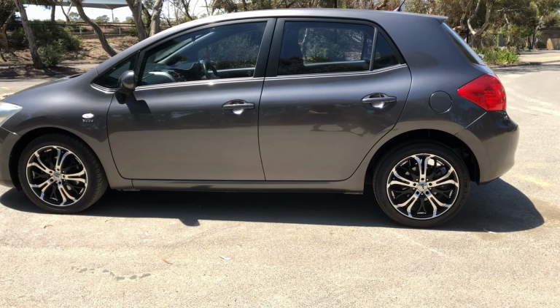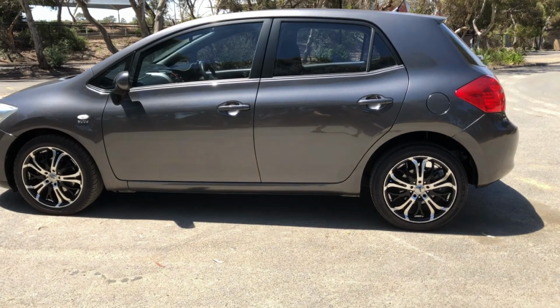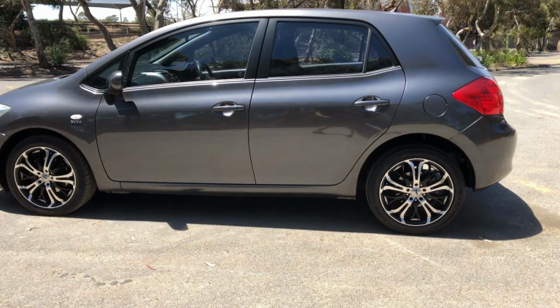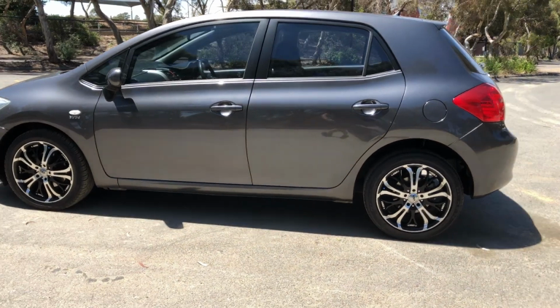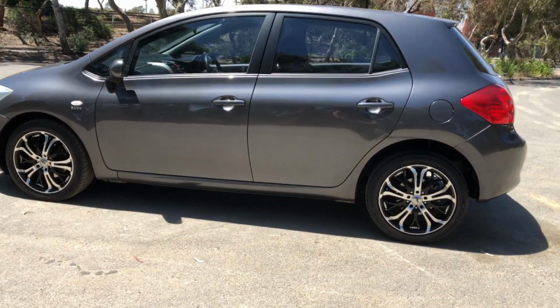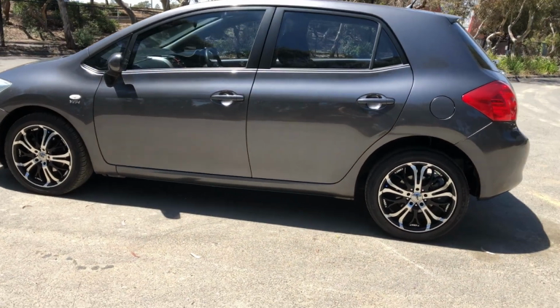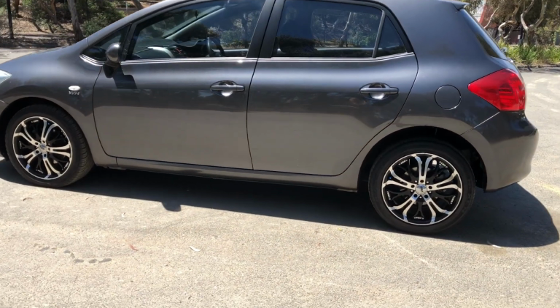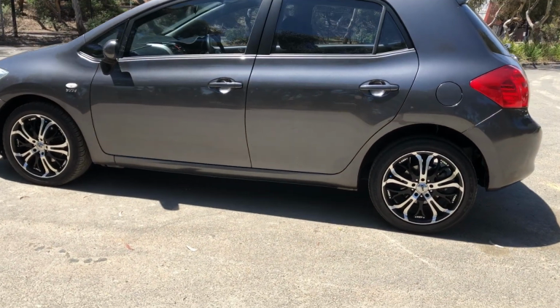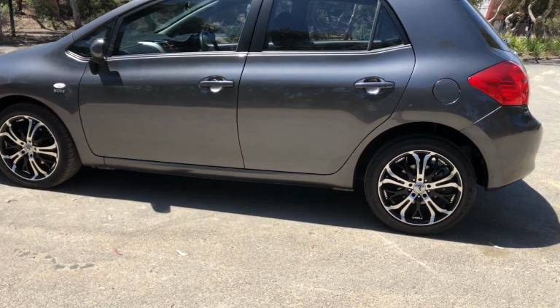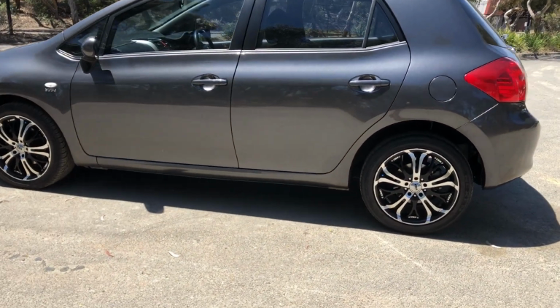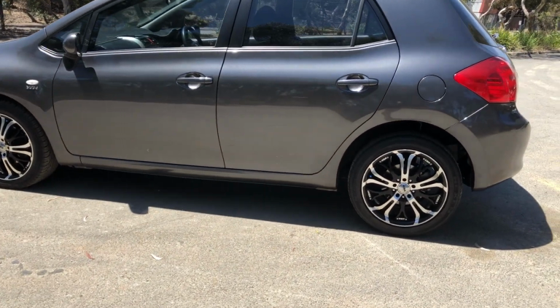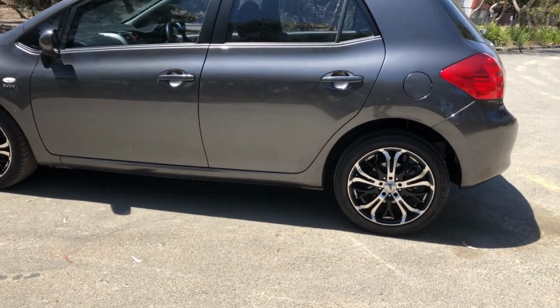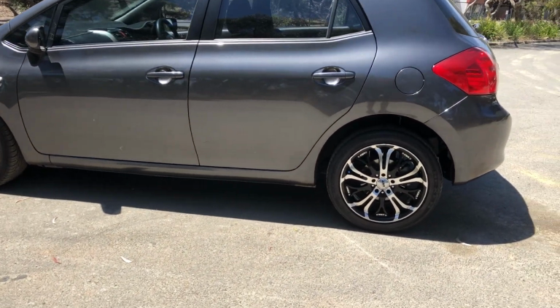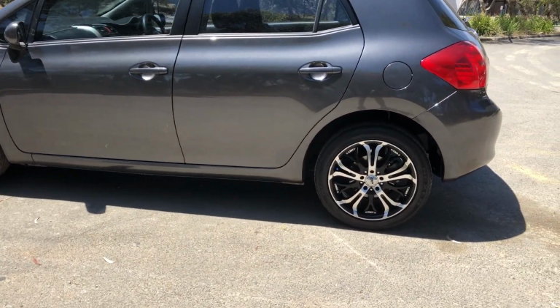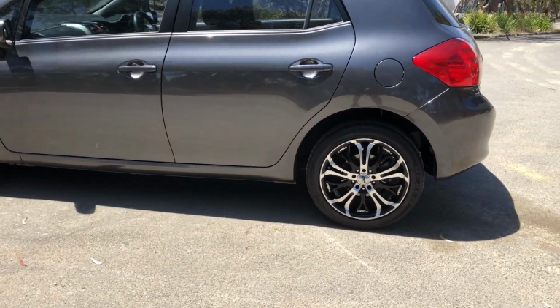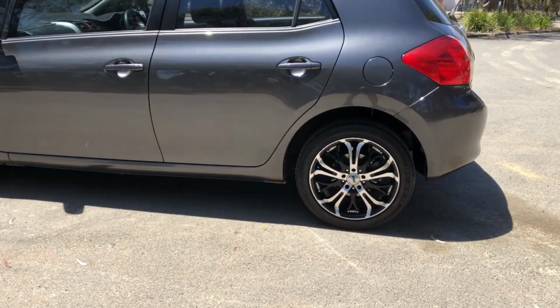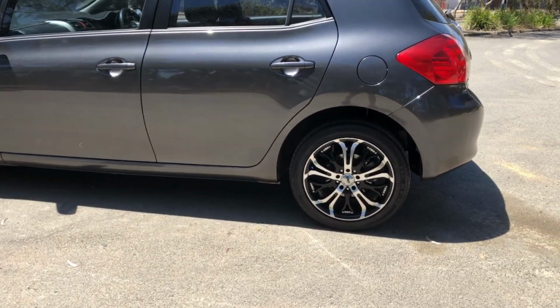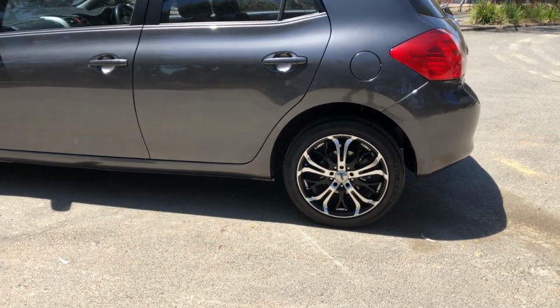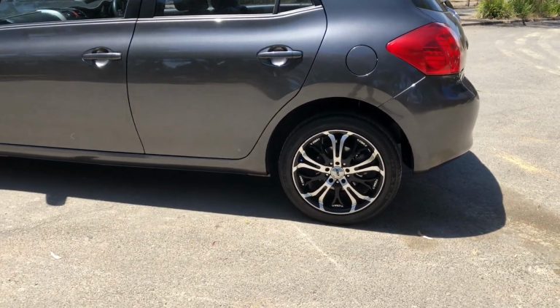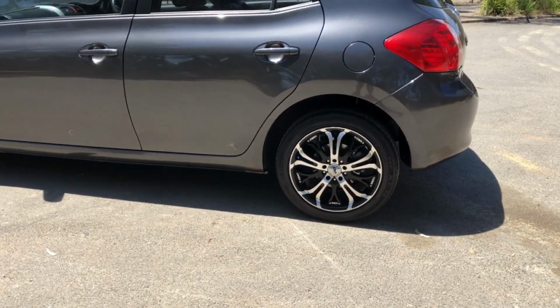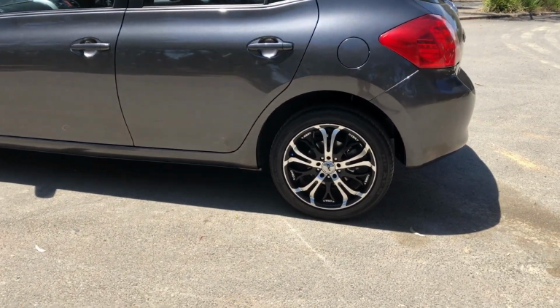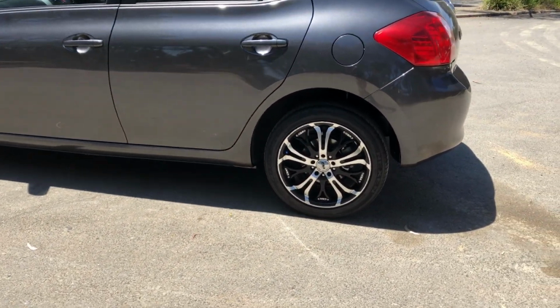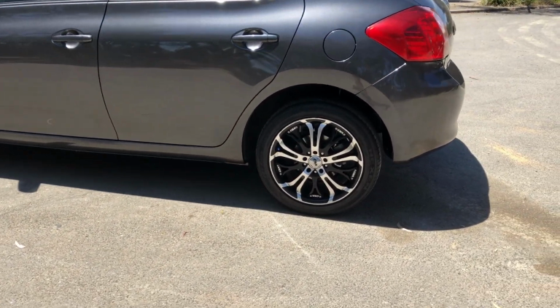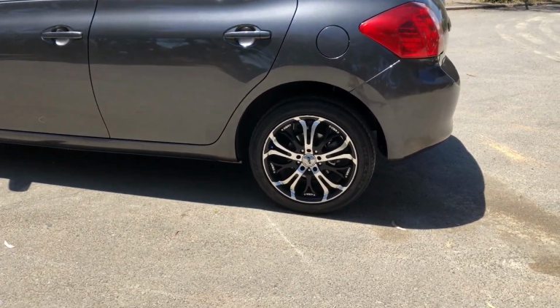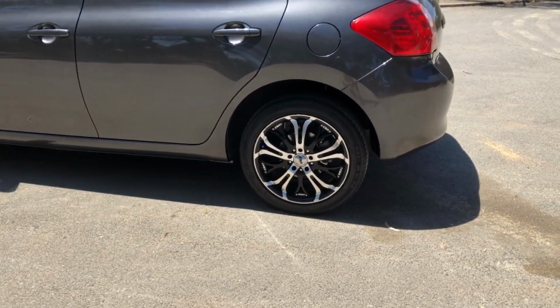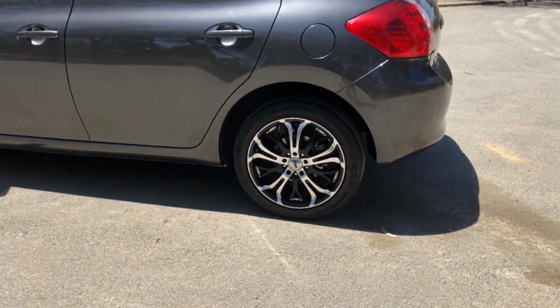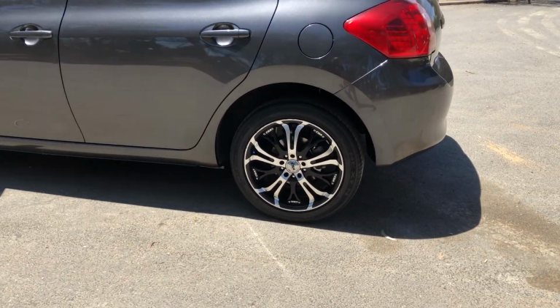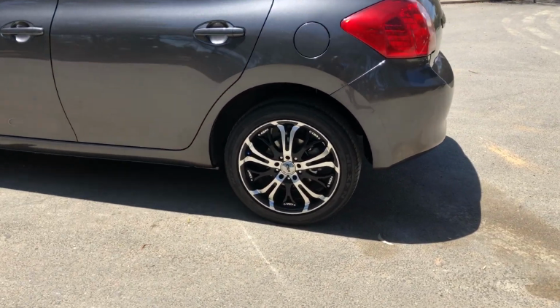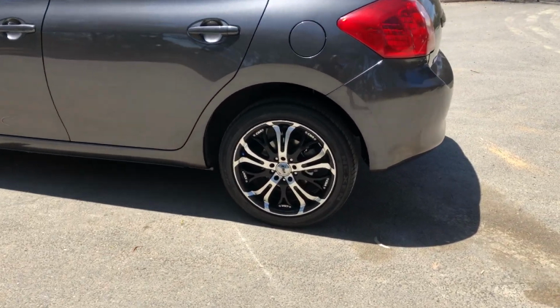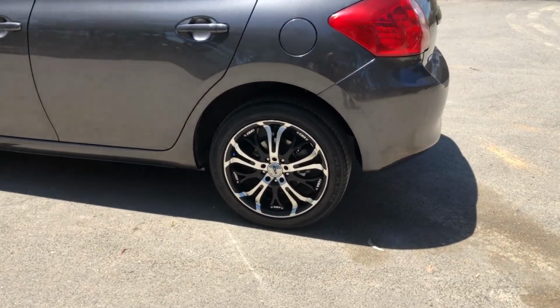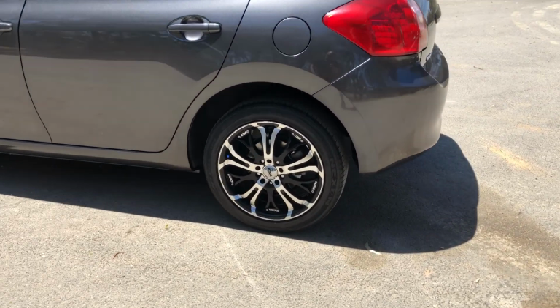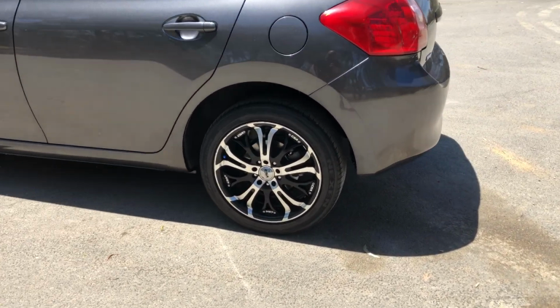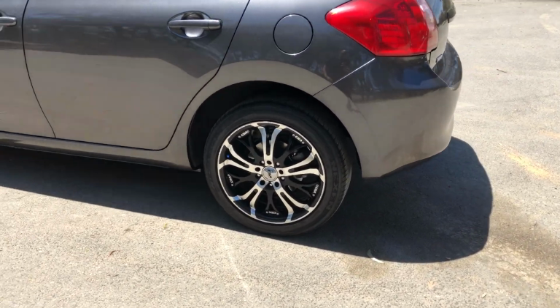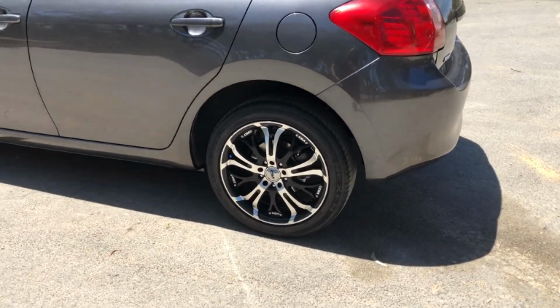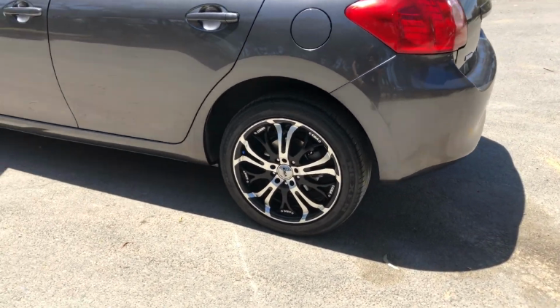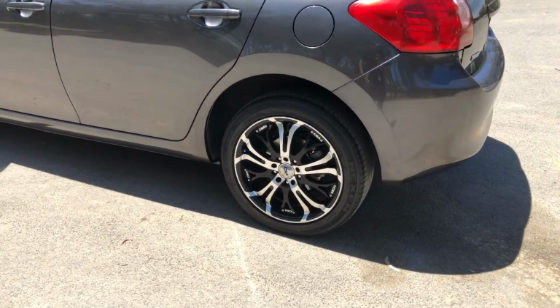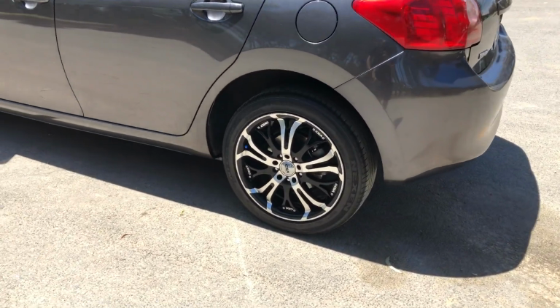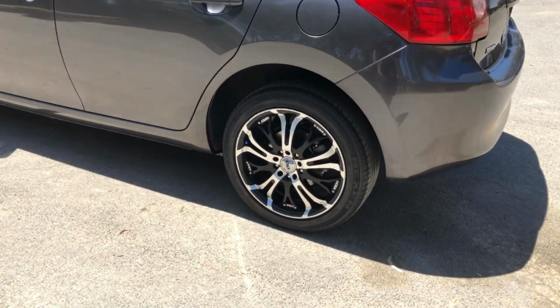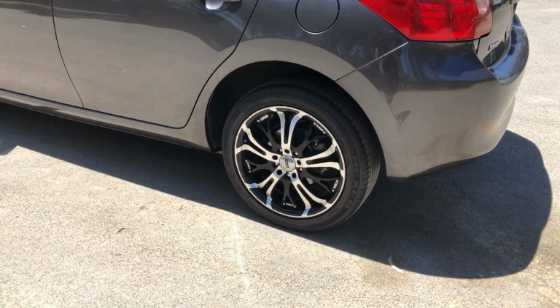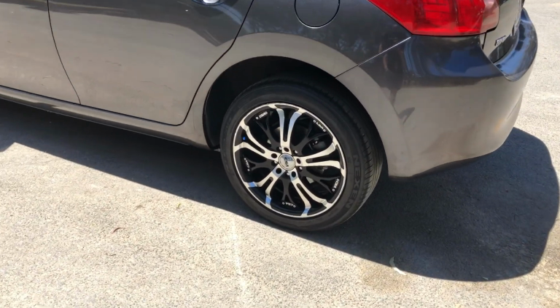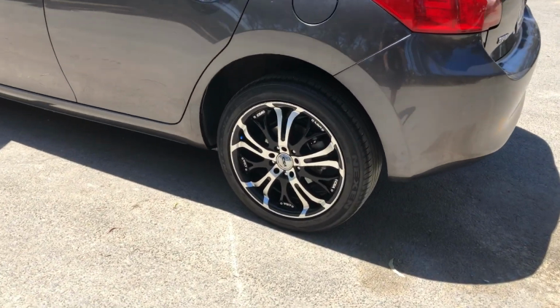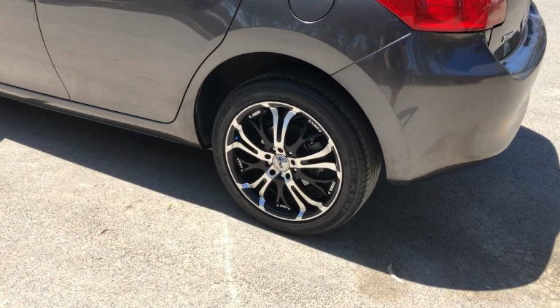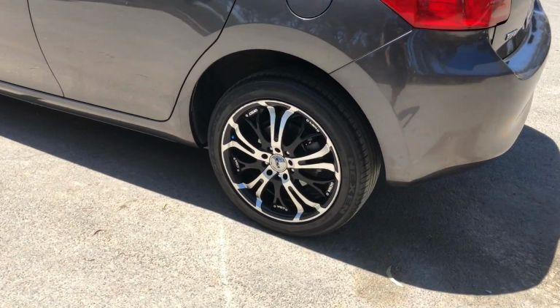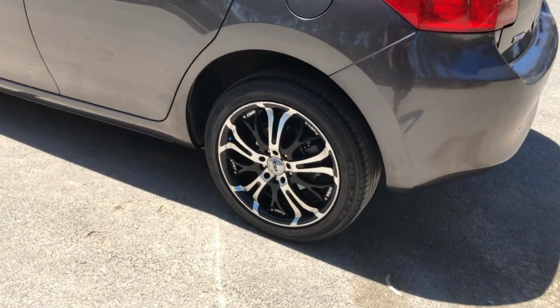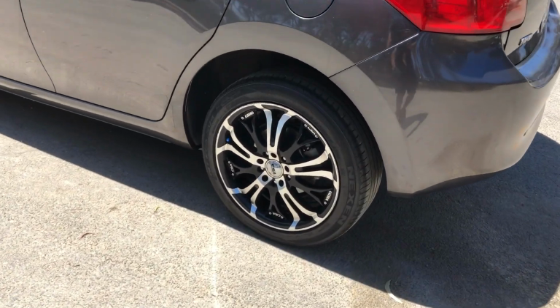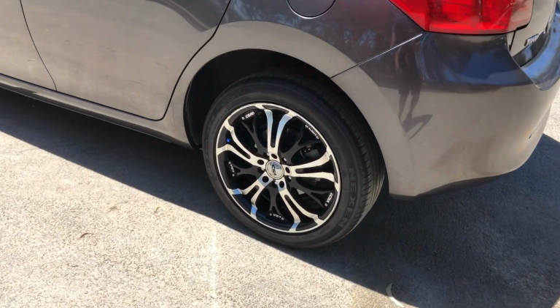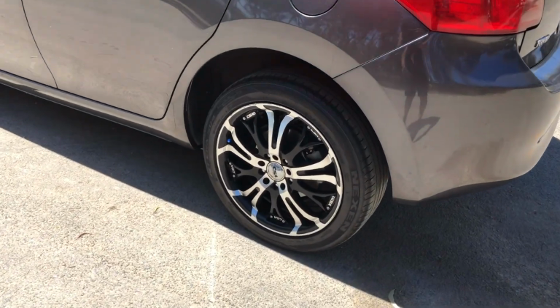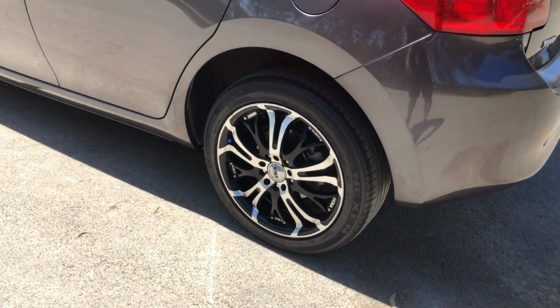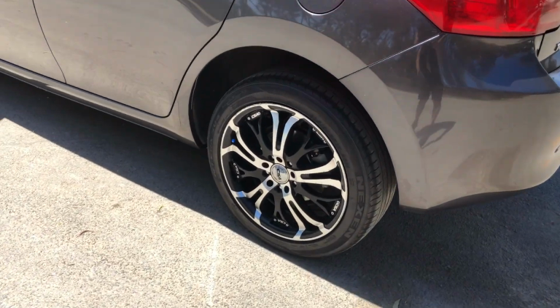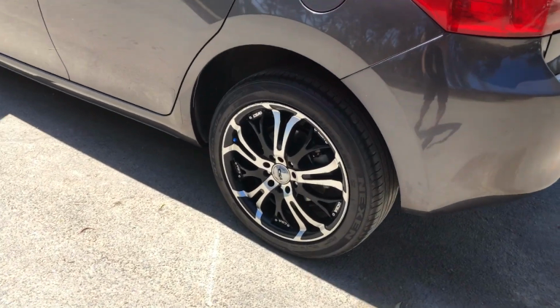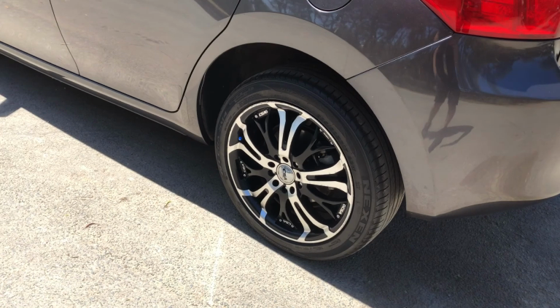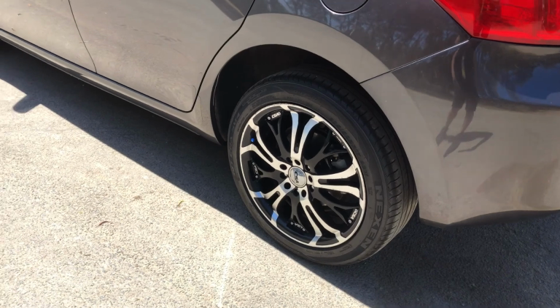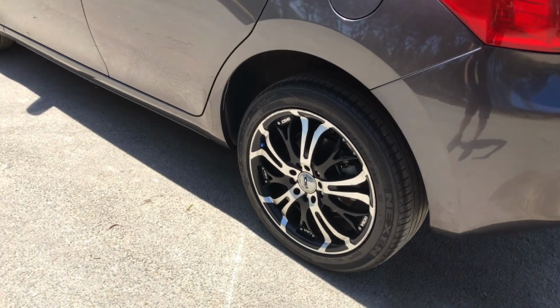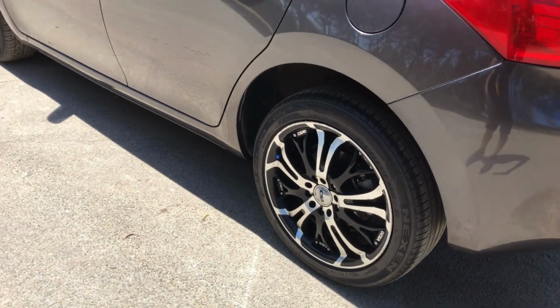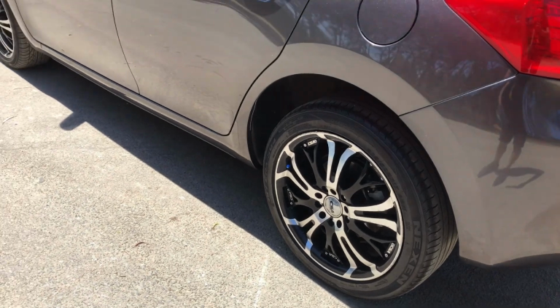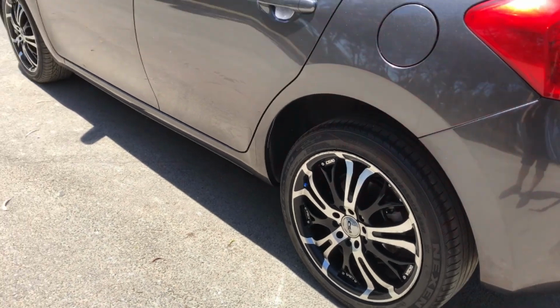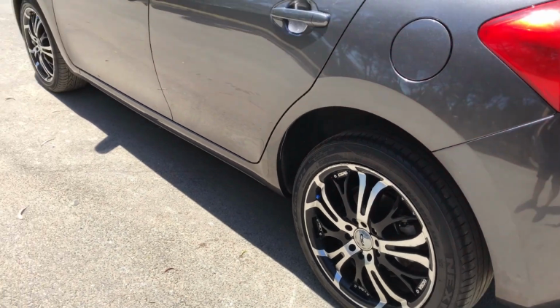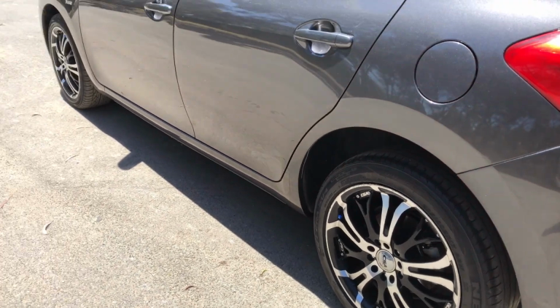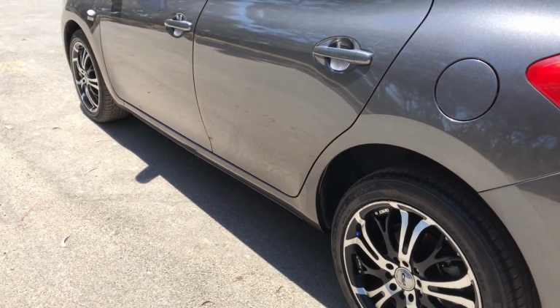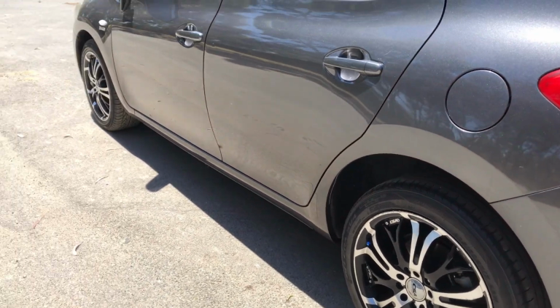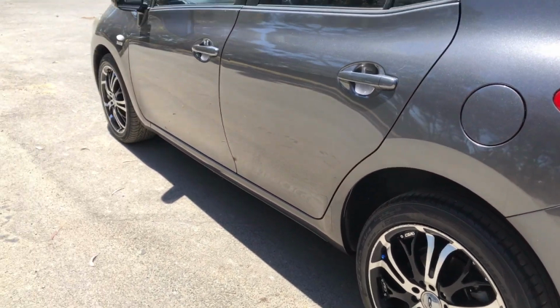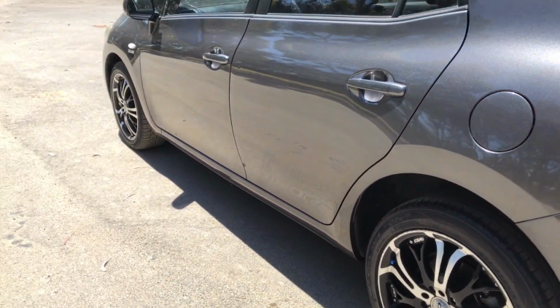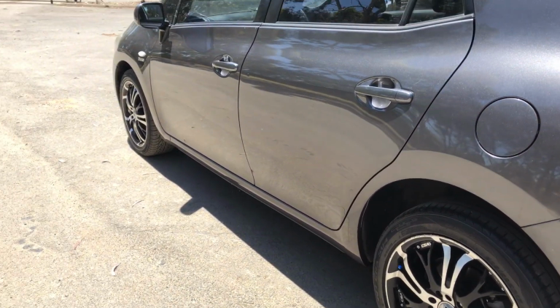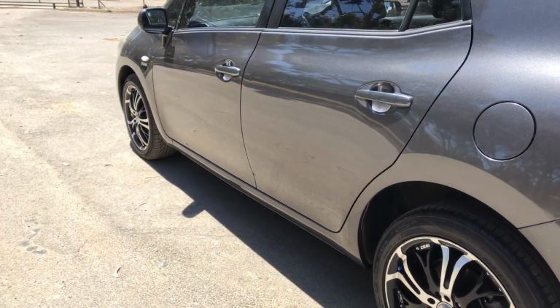As you can see, this car comes equipped with aftermarket 17-inch alloy wheels with plenty of tread on all four tyres.